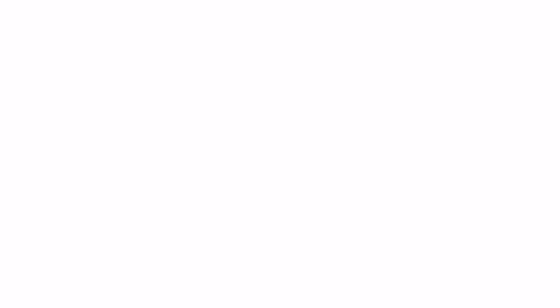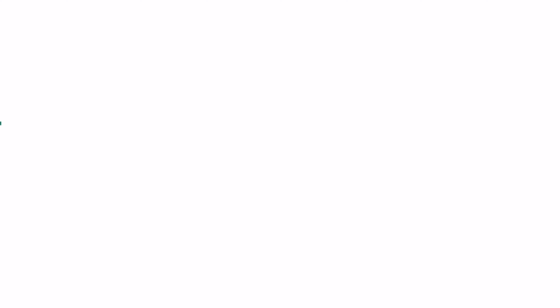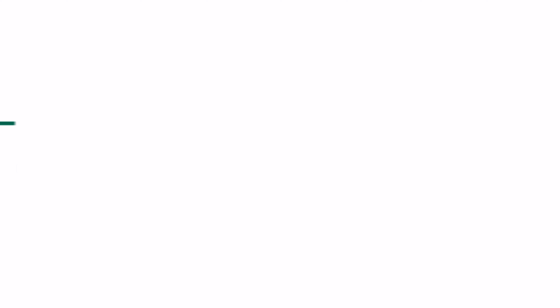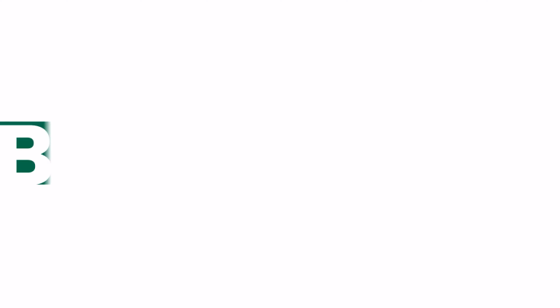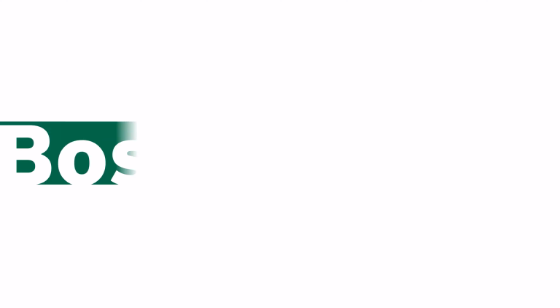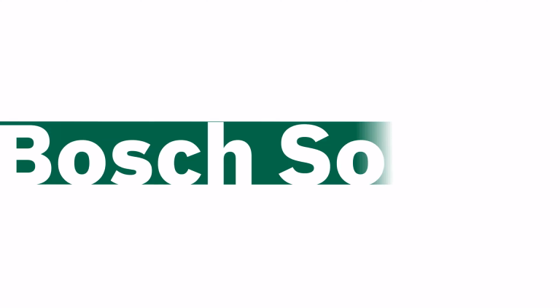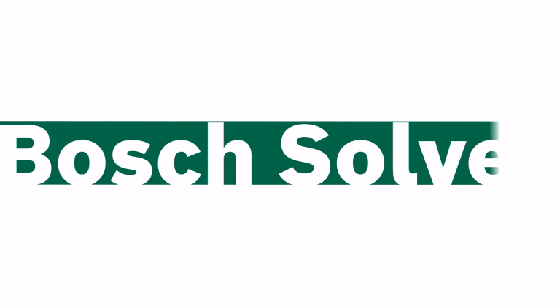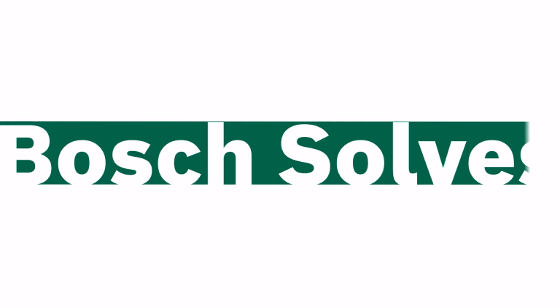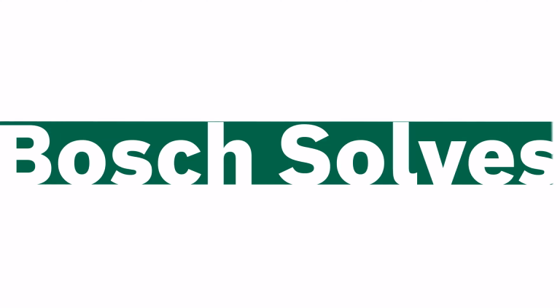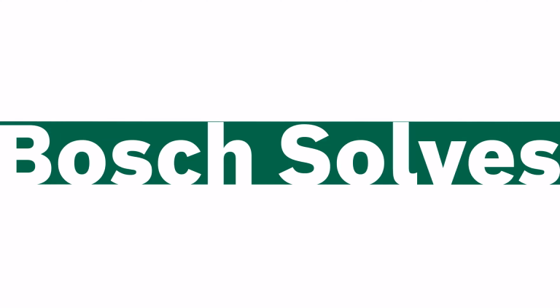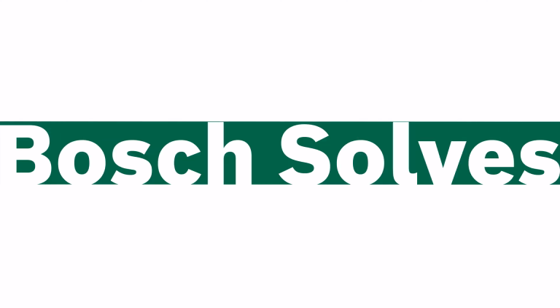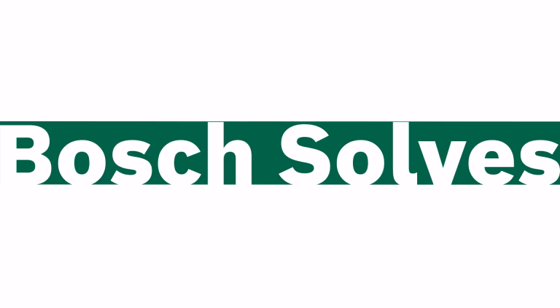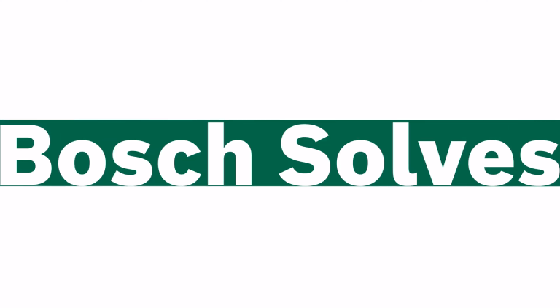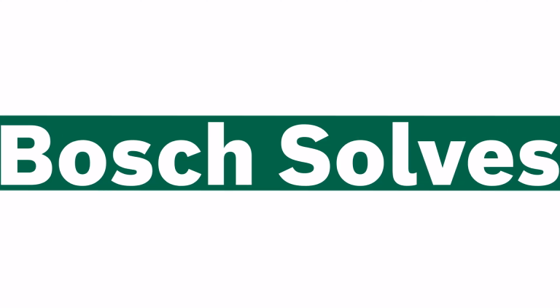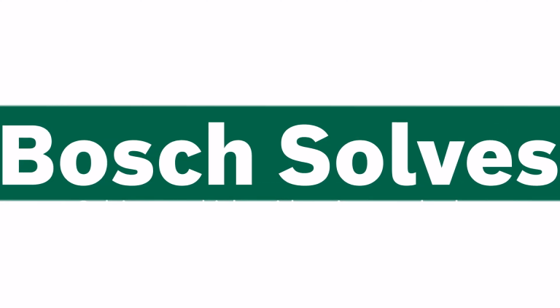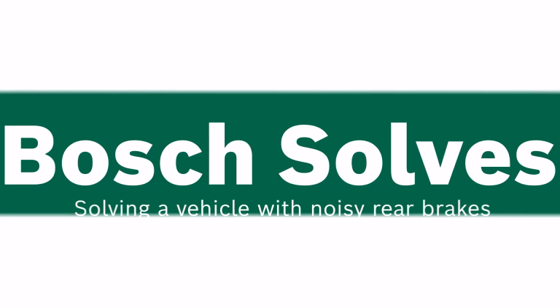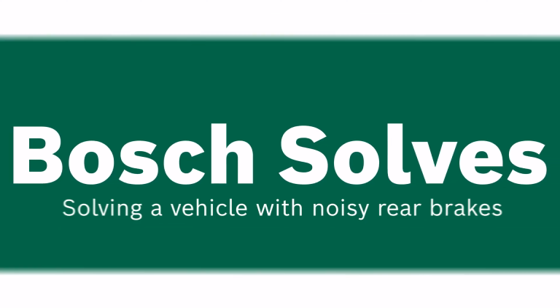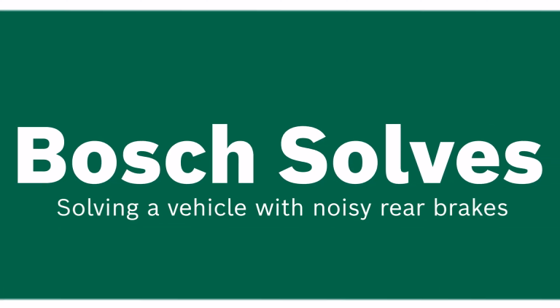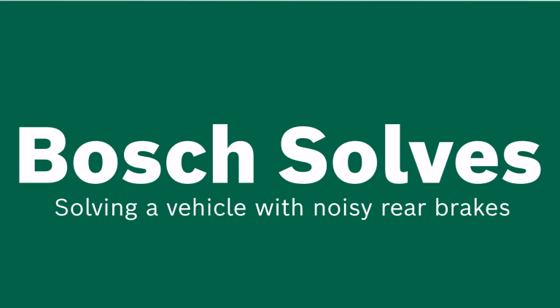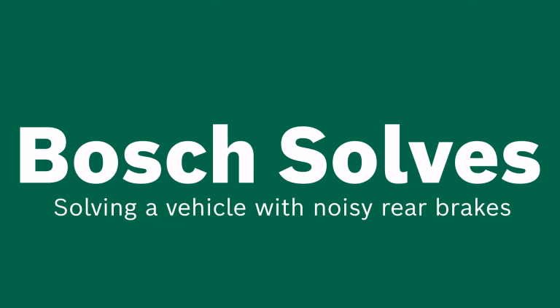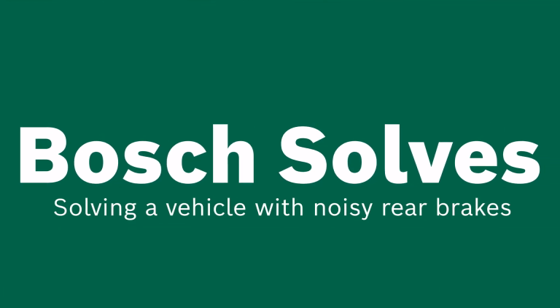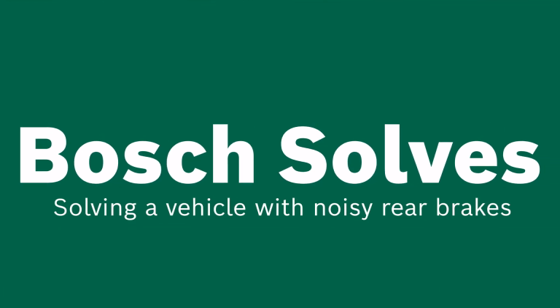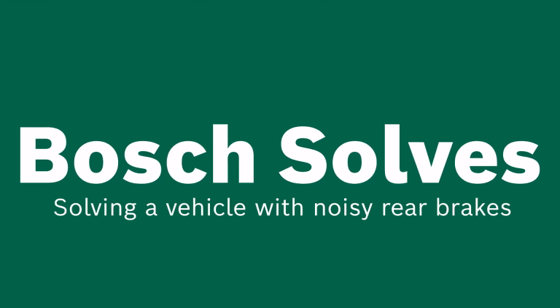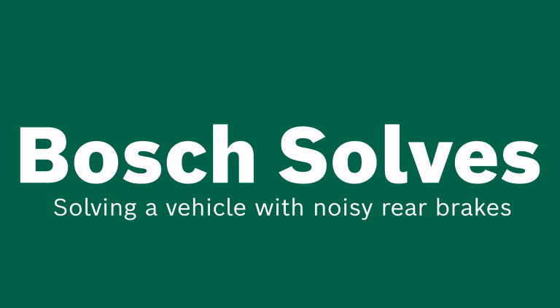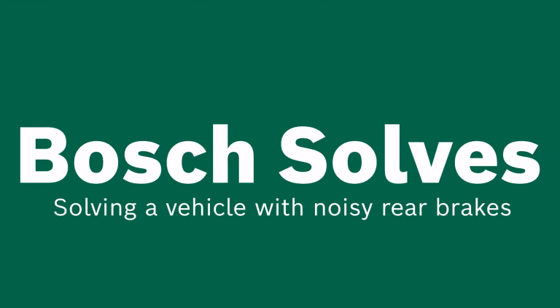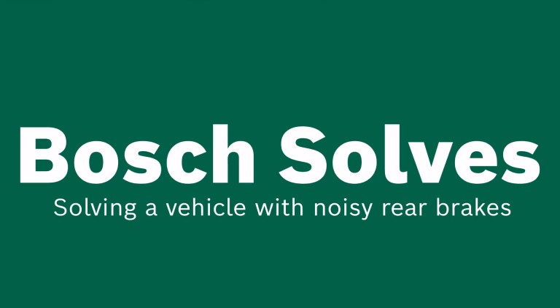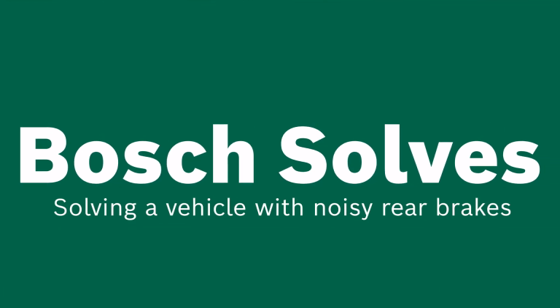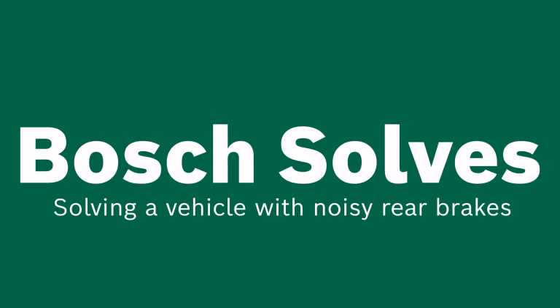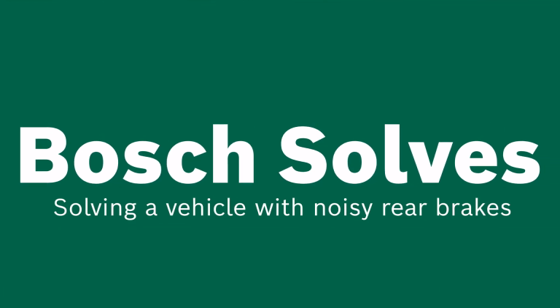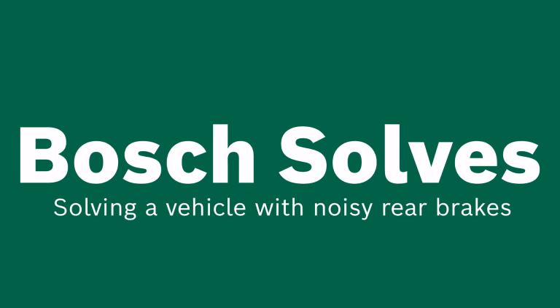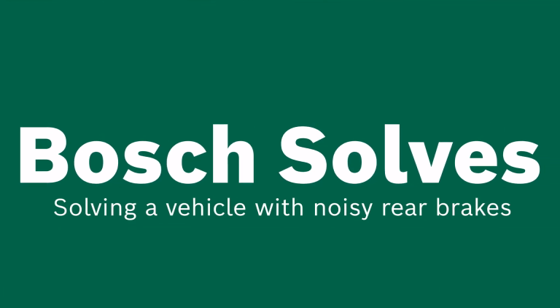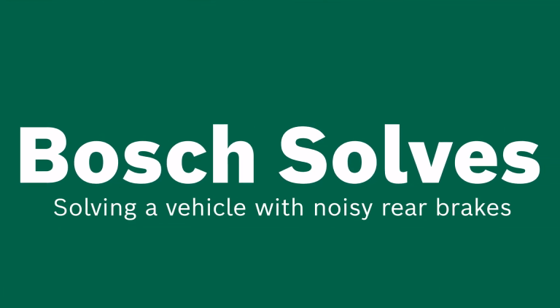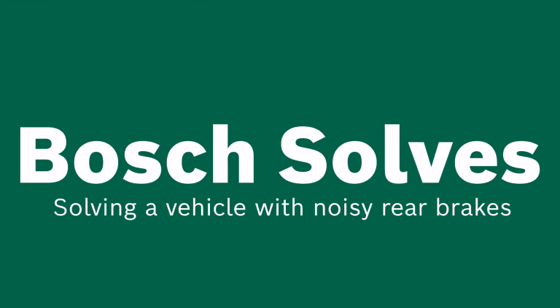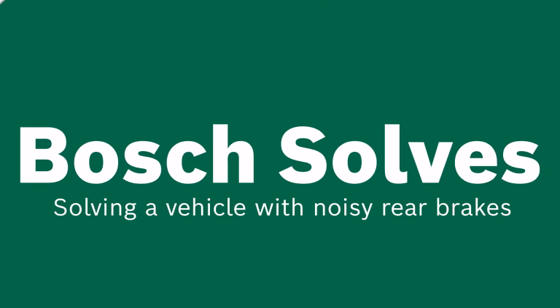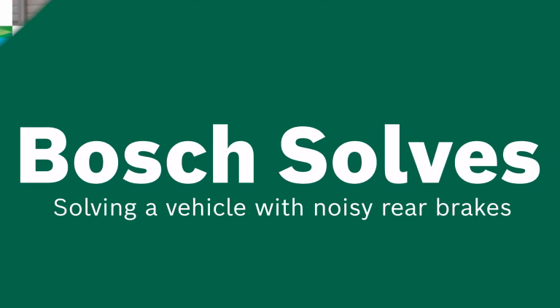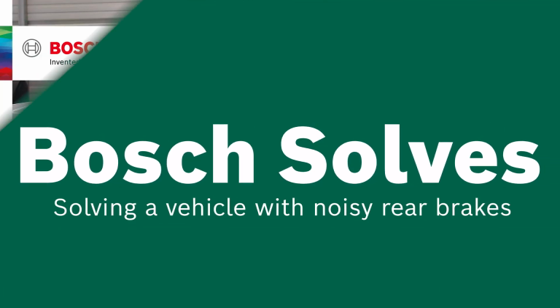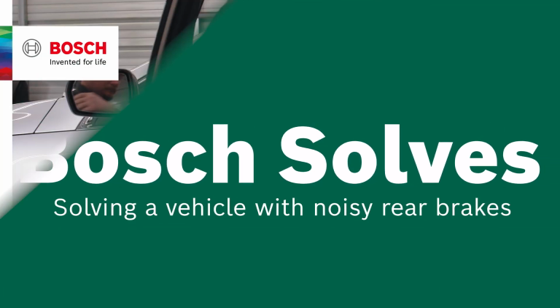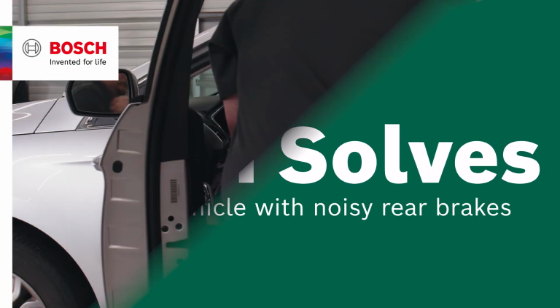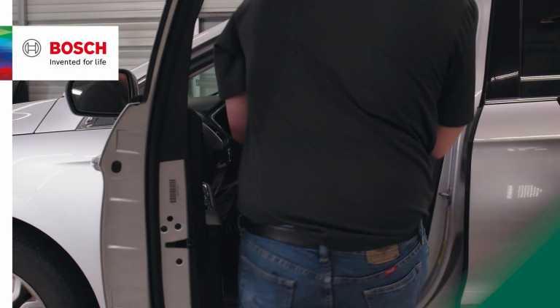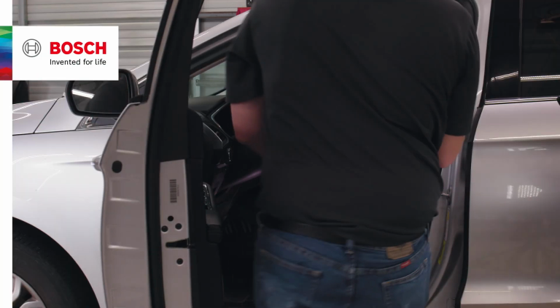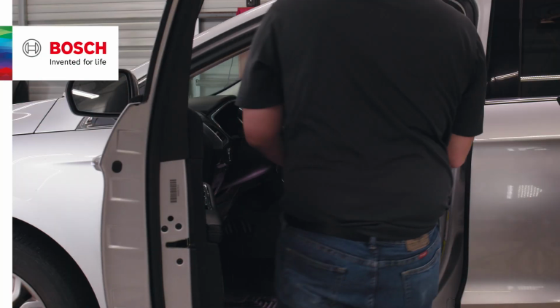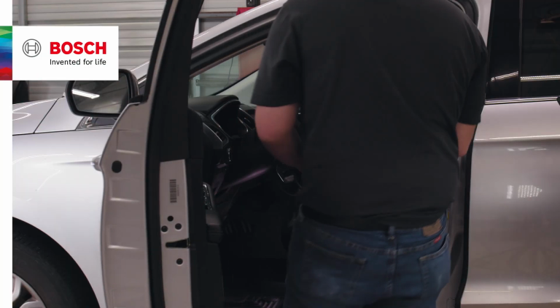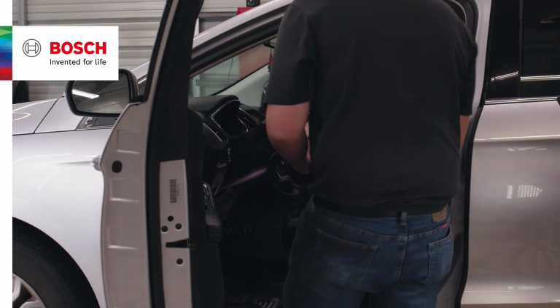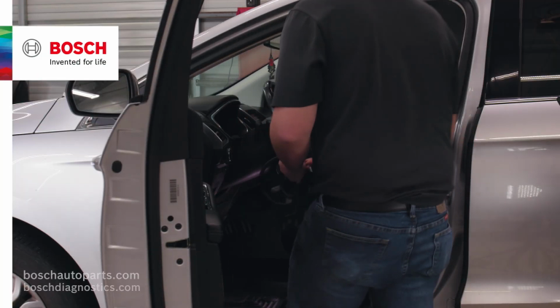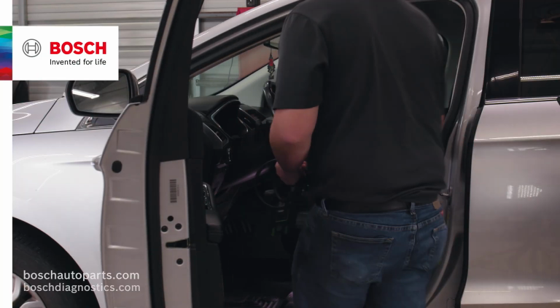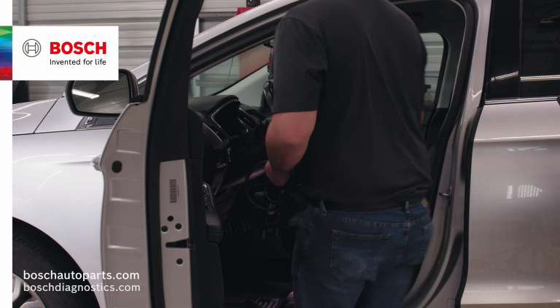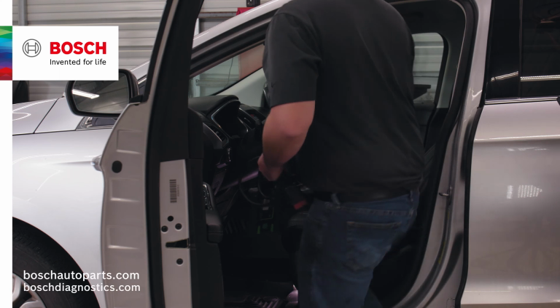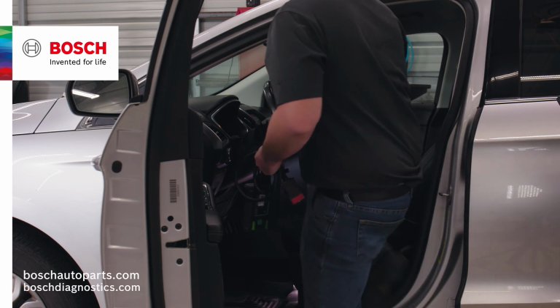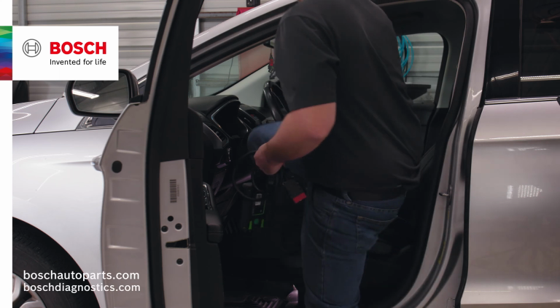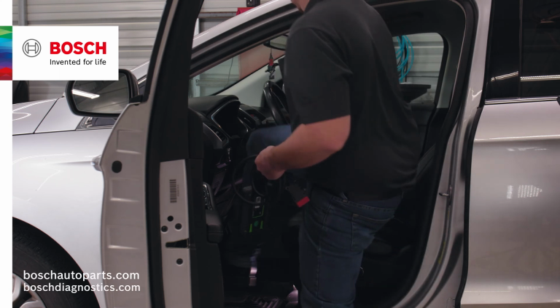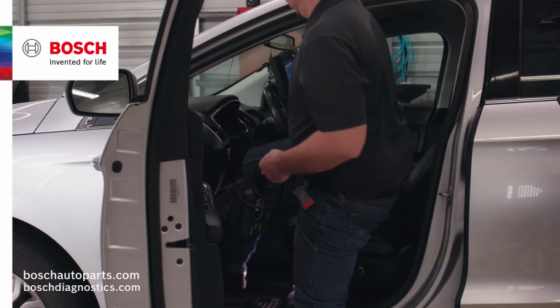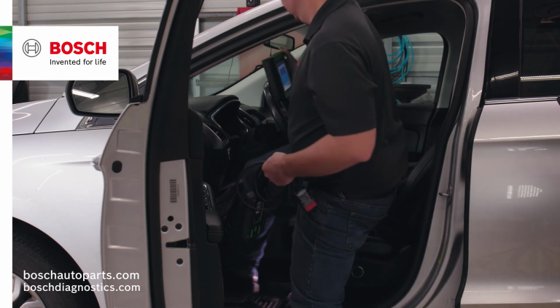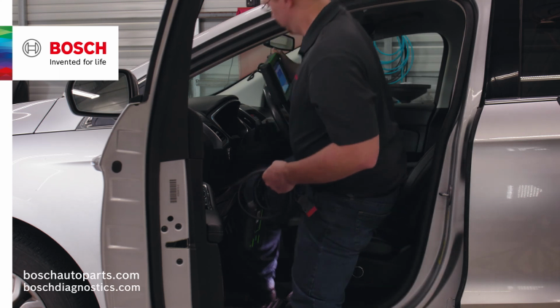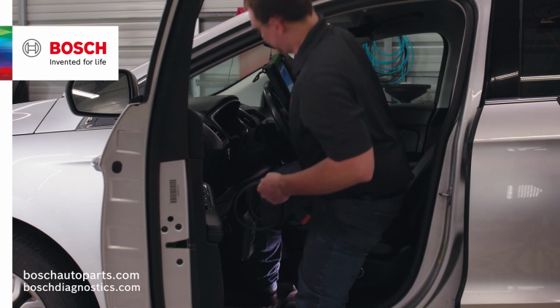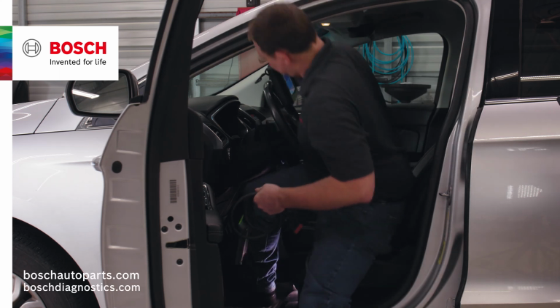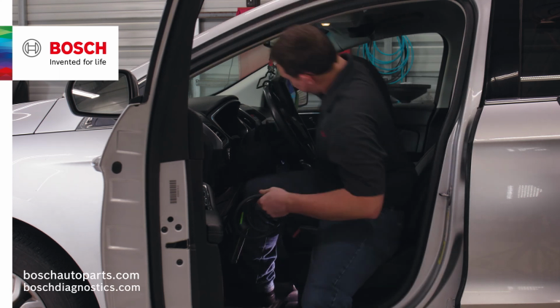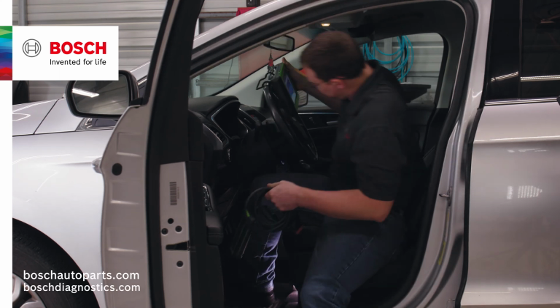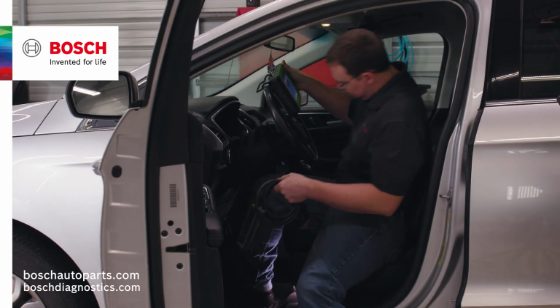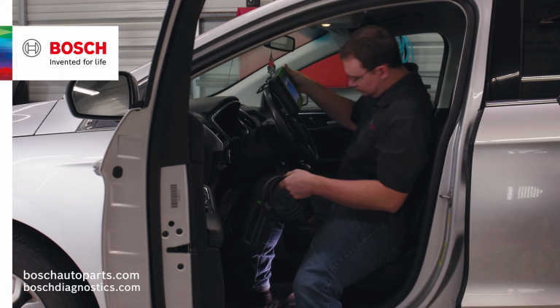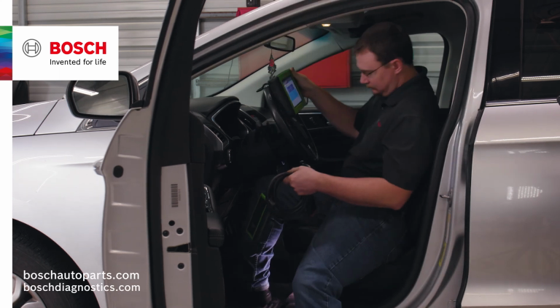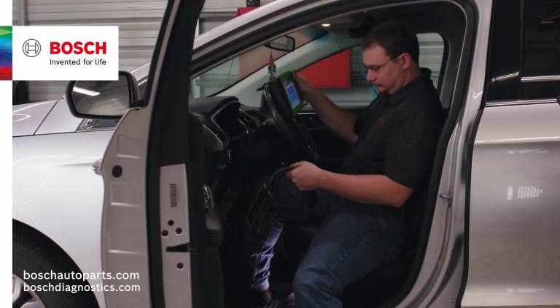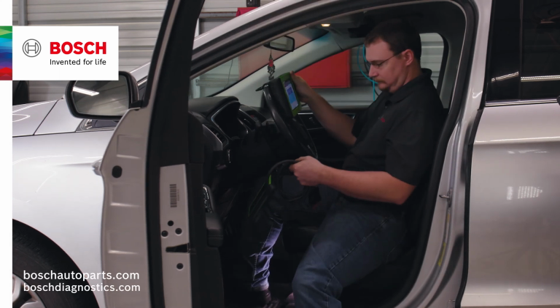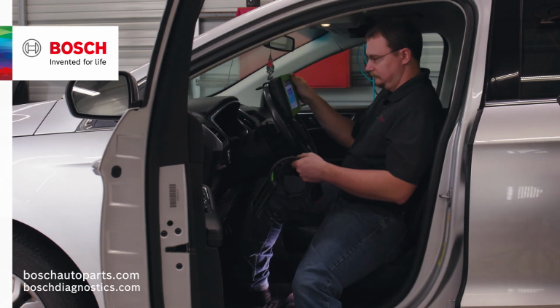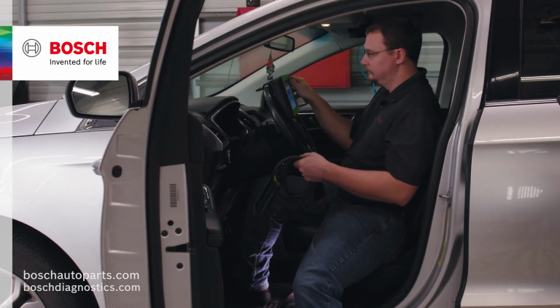Welcome to another edition of Bosch Solves. The vehicle we have in the shop today is making a noise in the rear when stepping on the brake pedal.